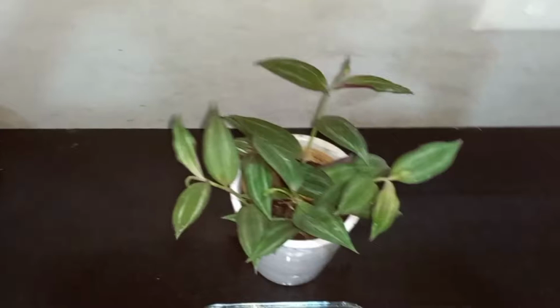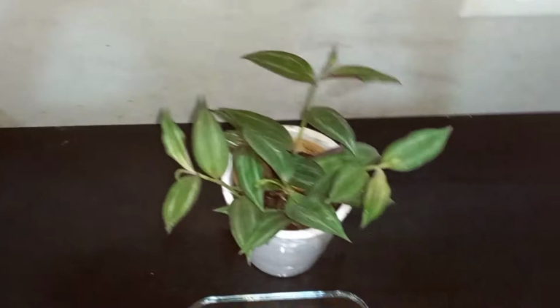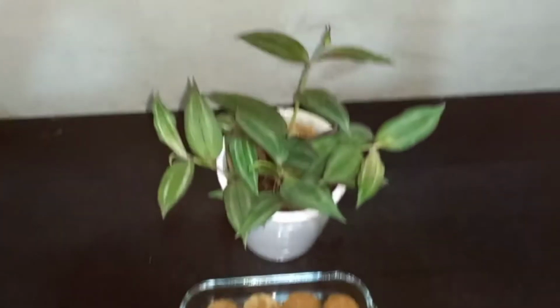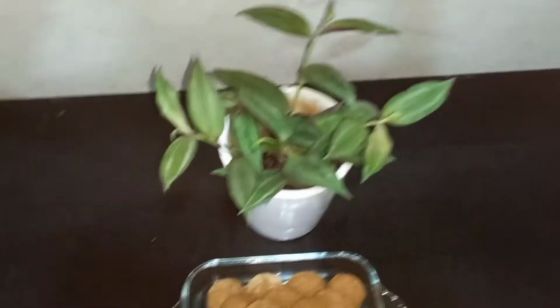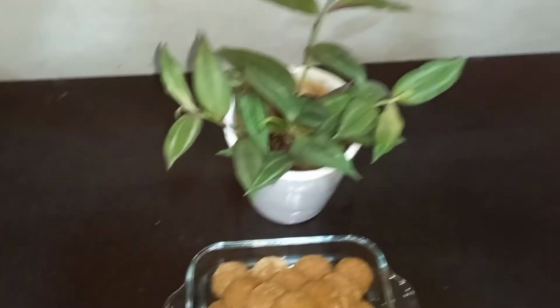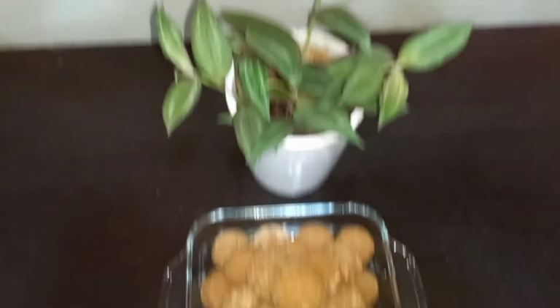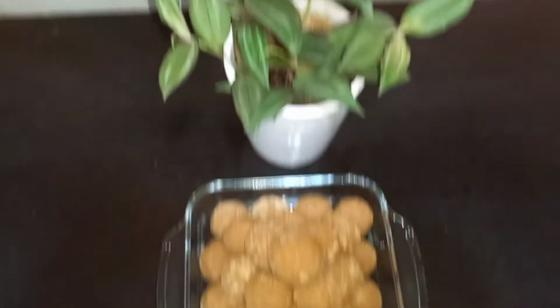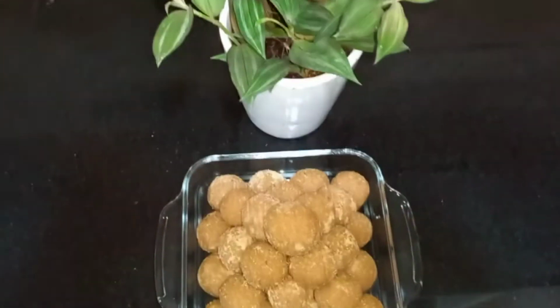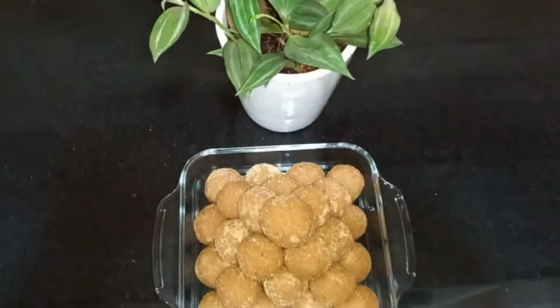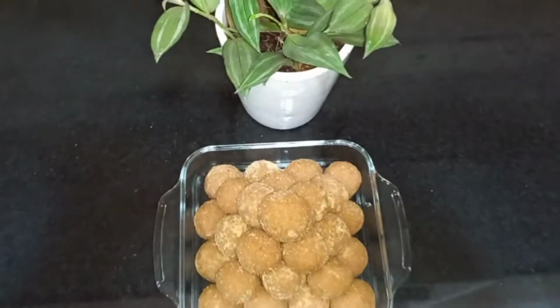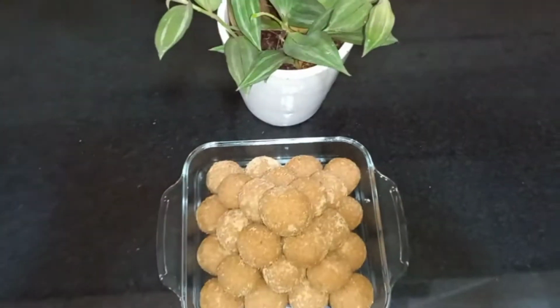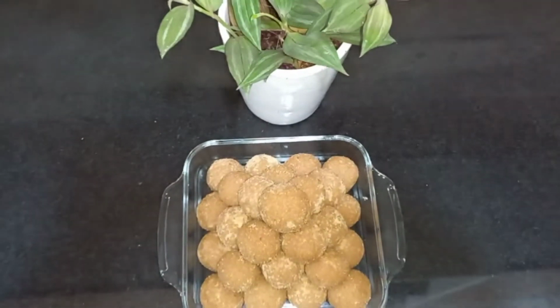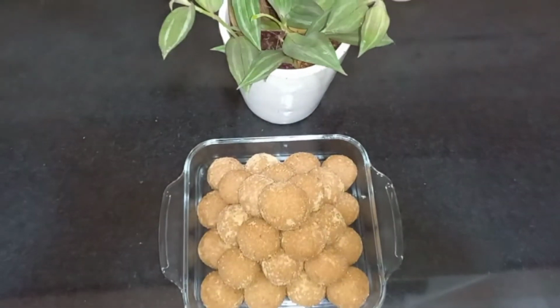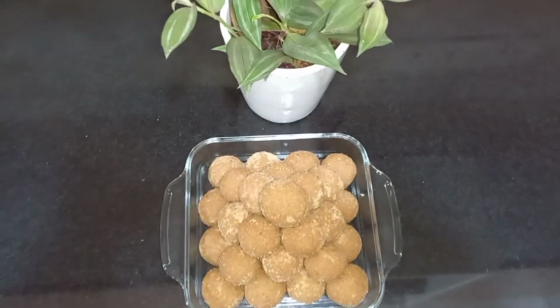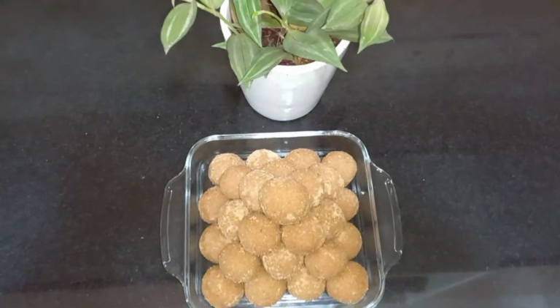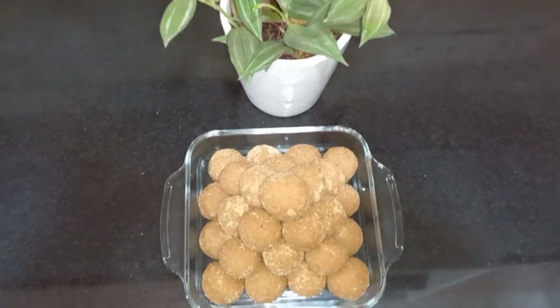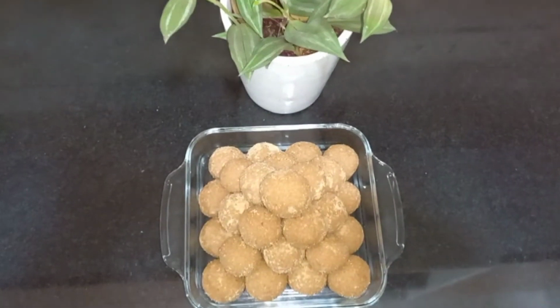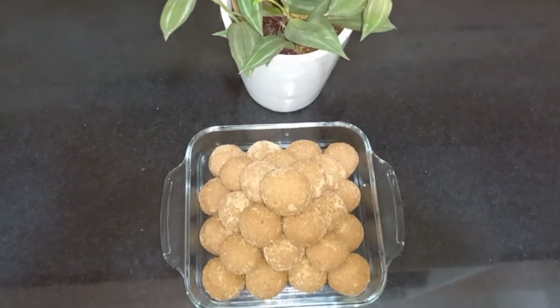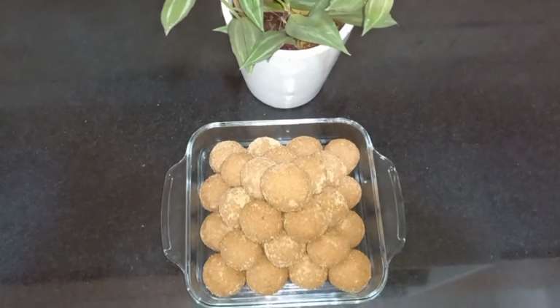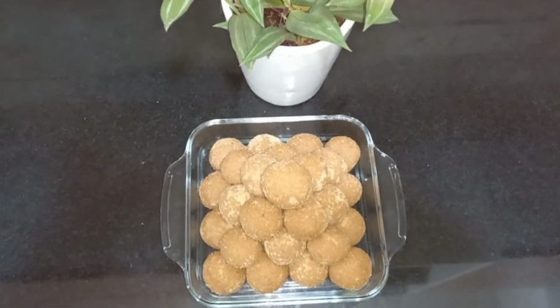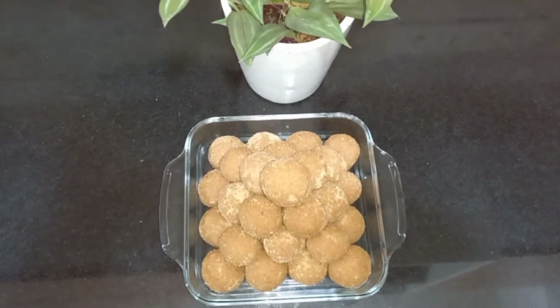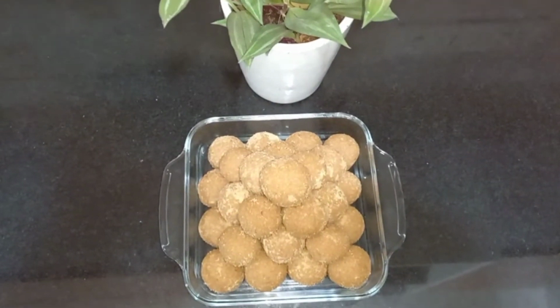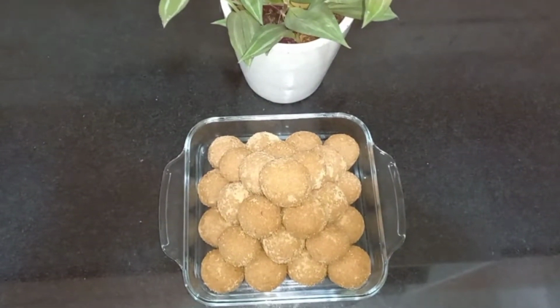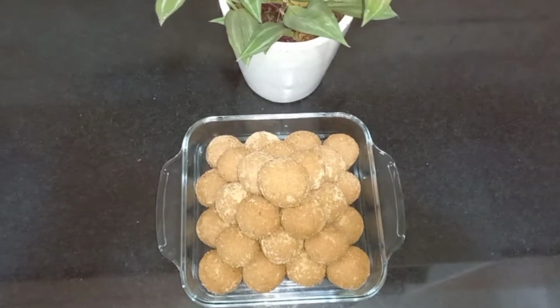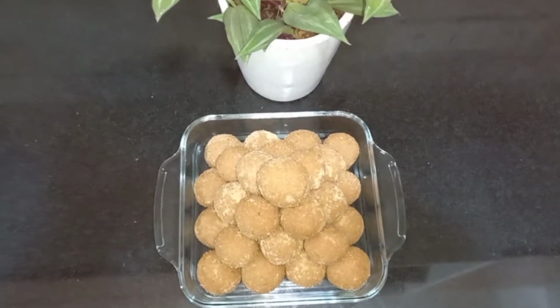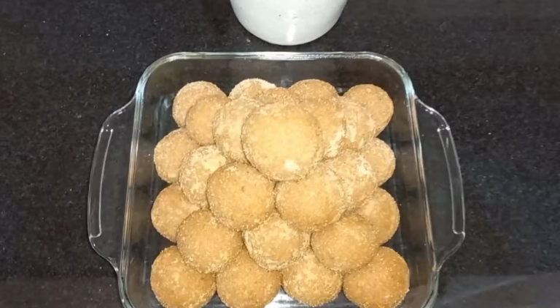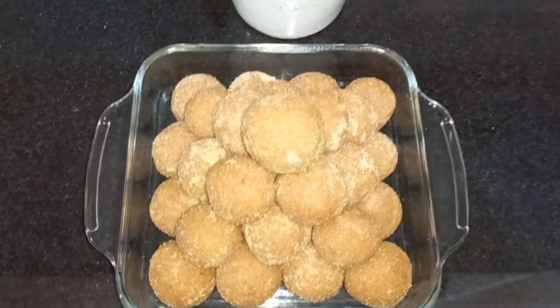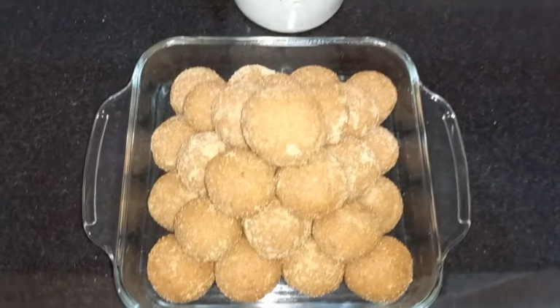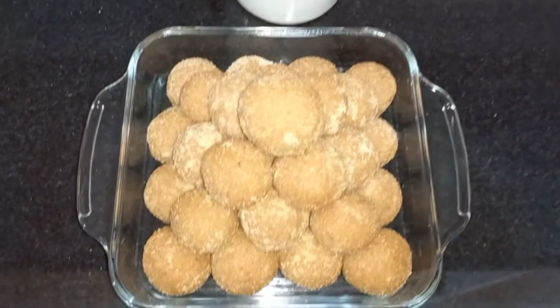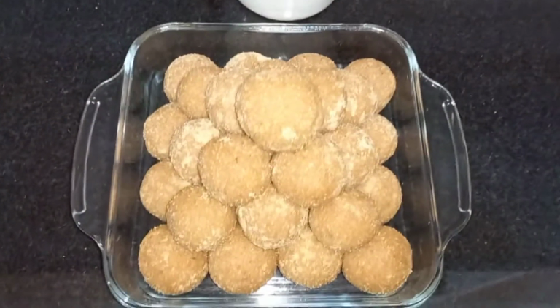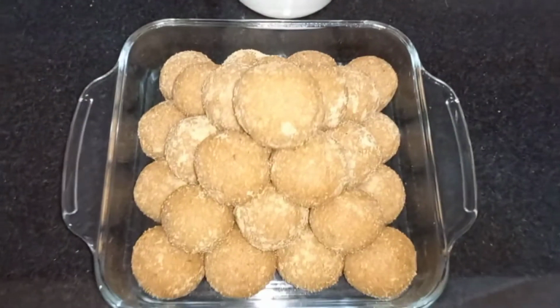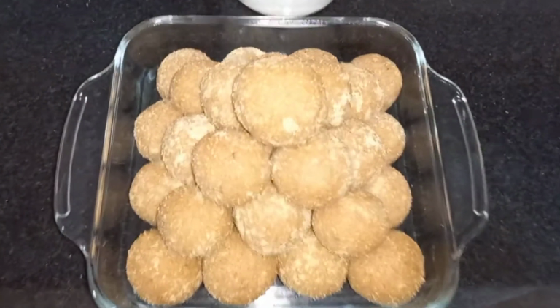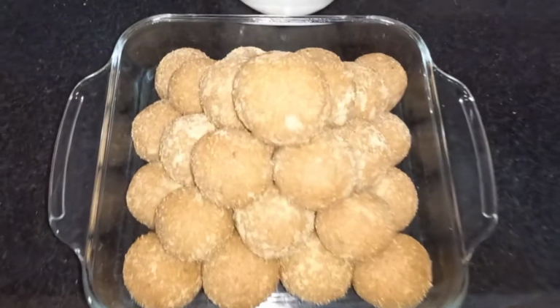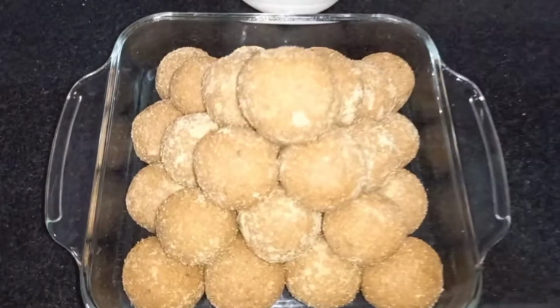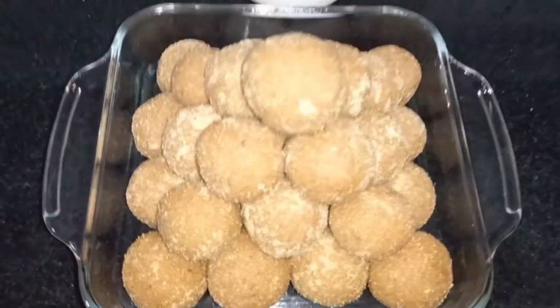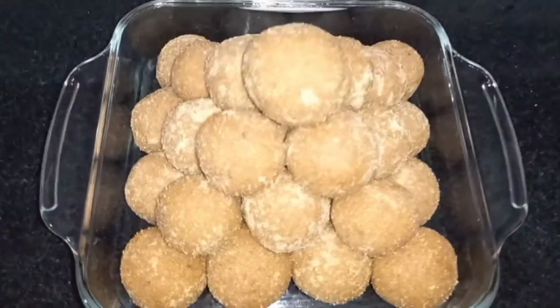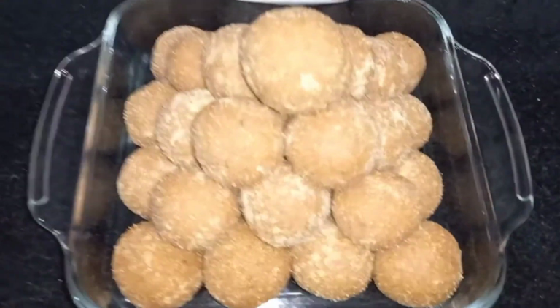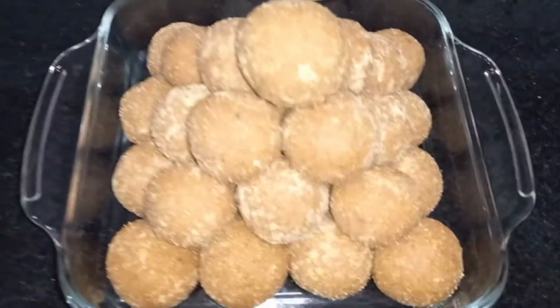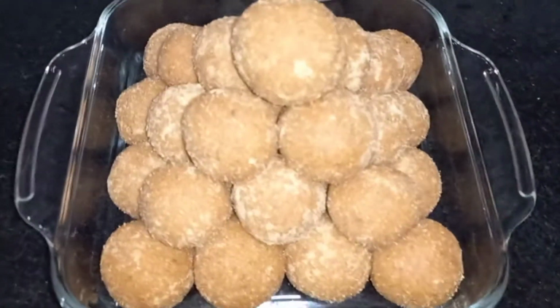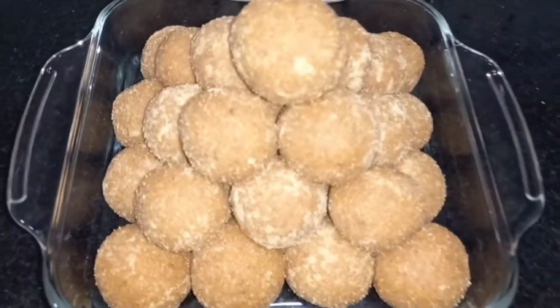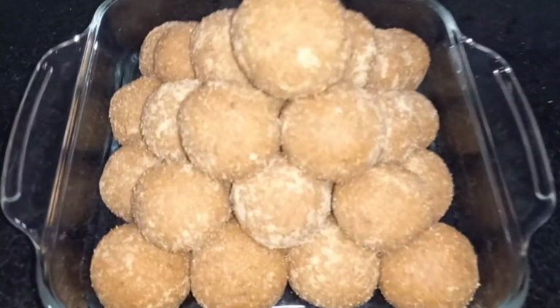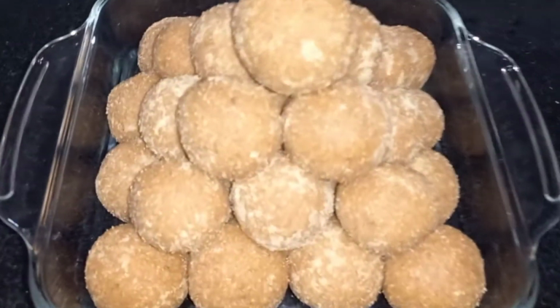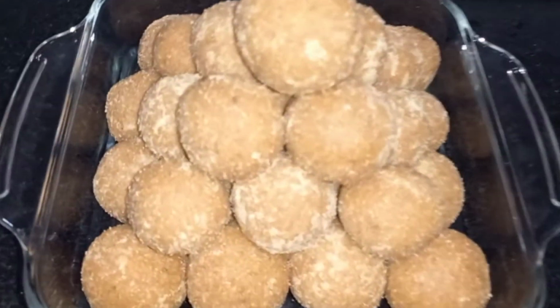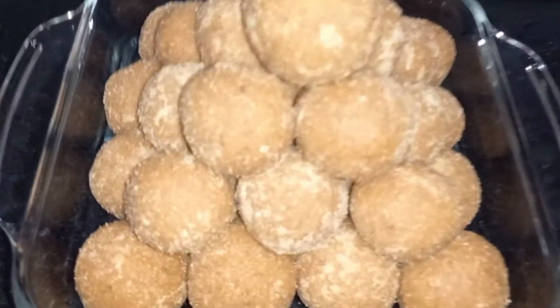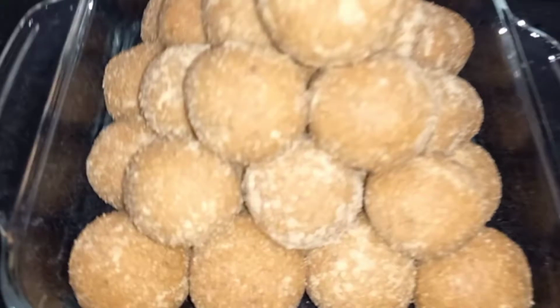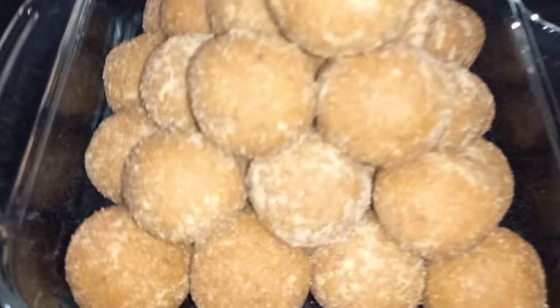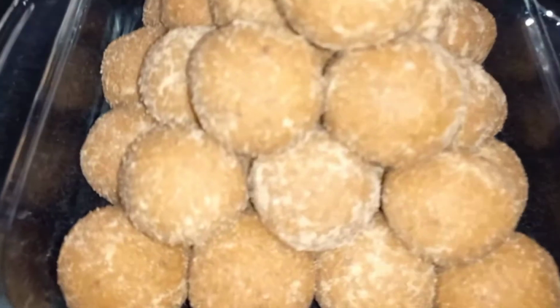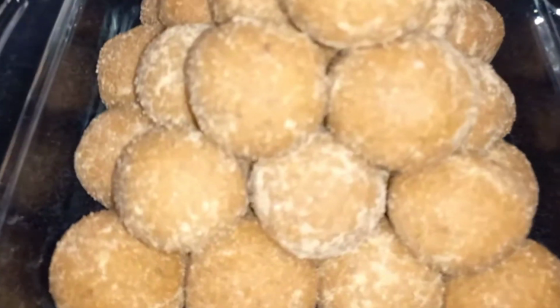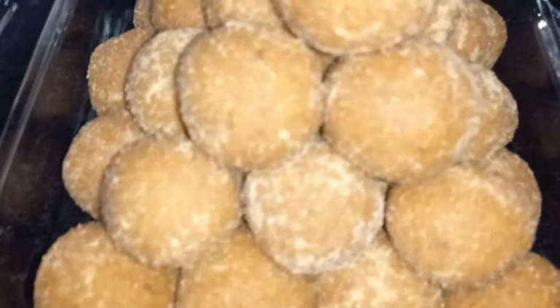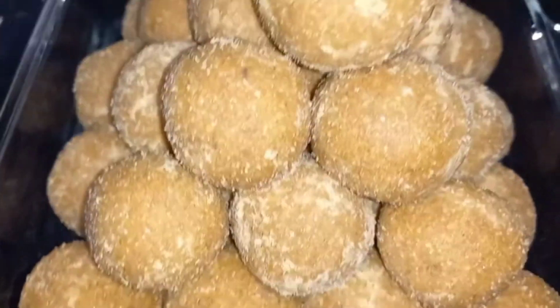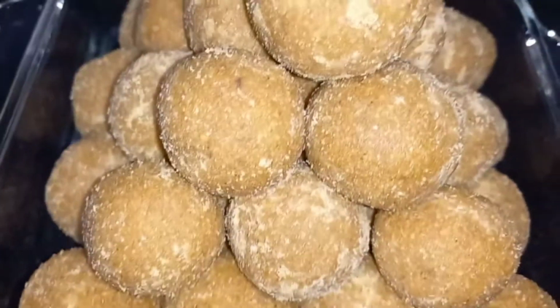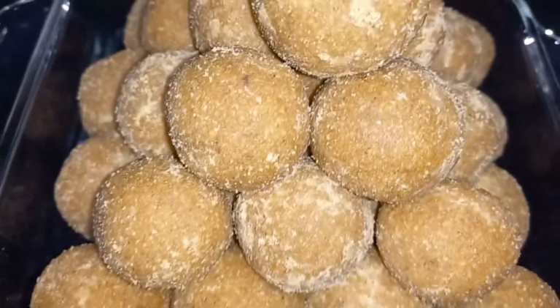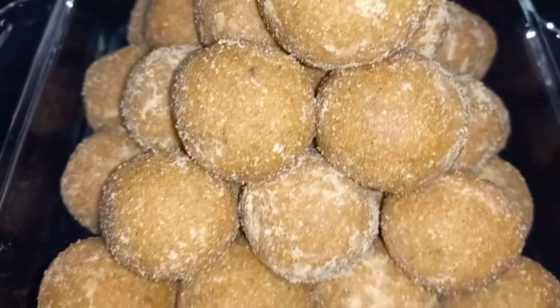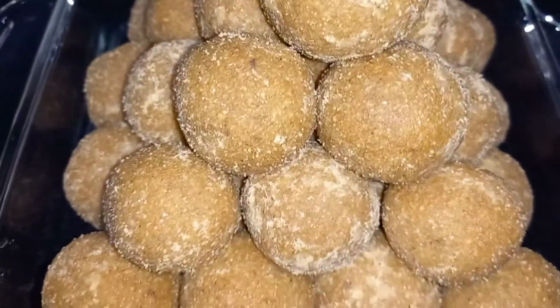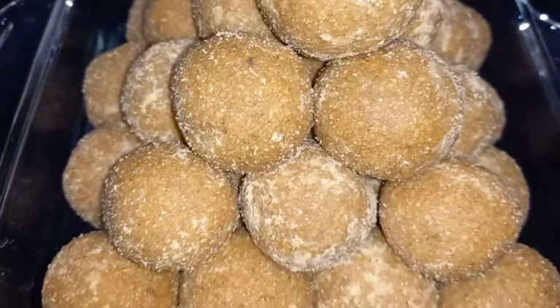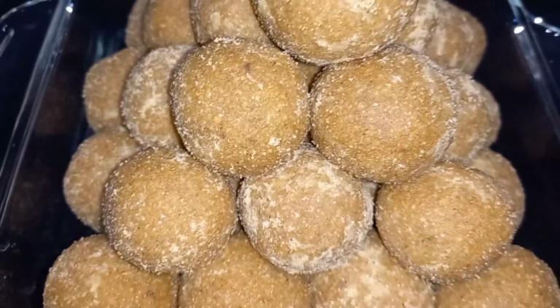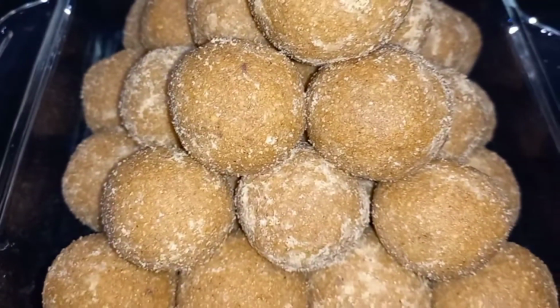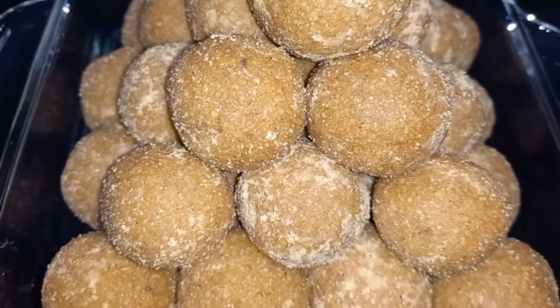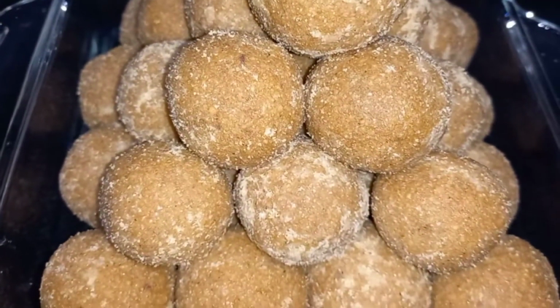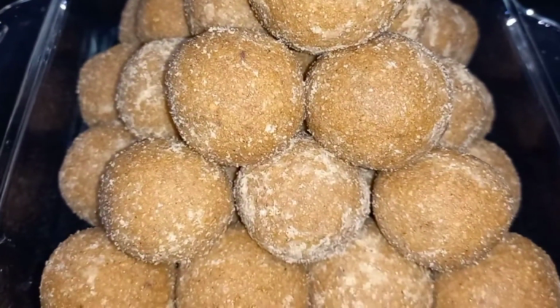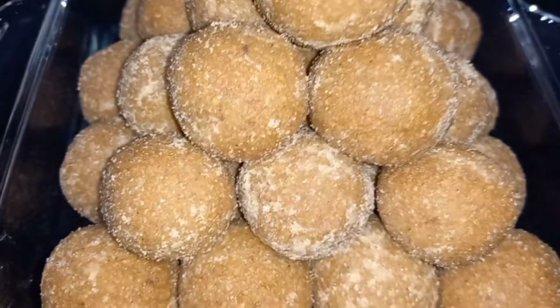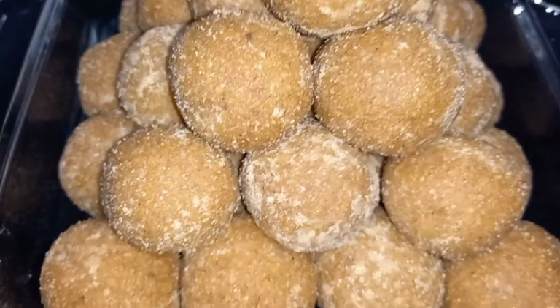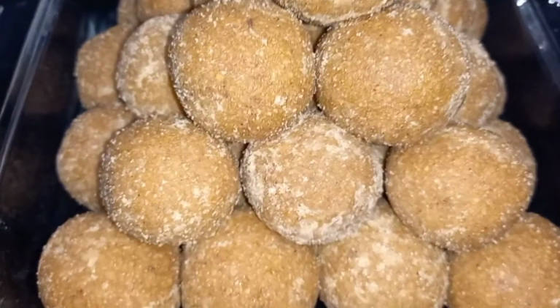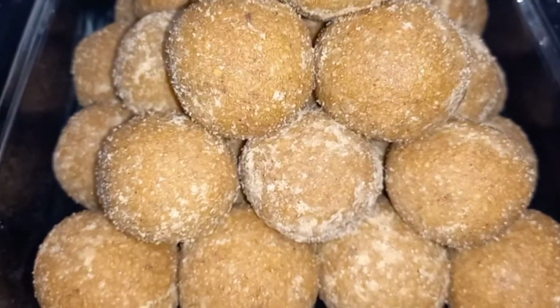Hello friends, my name is Ranju. I am going to take a look at my videos. This recipe is a traditional dish.